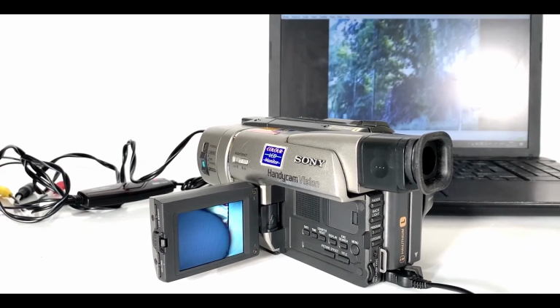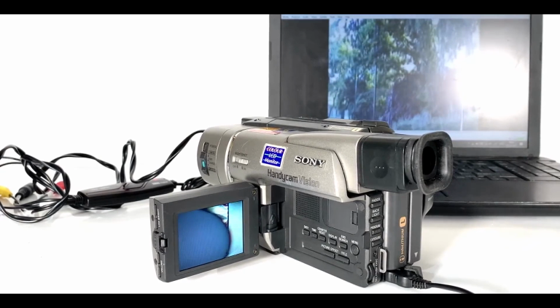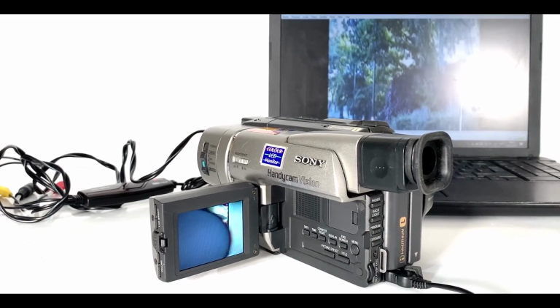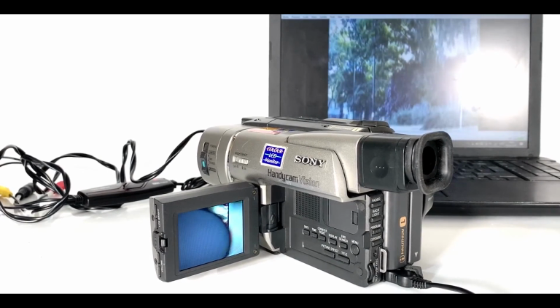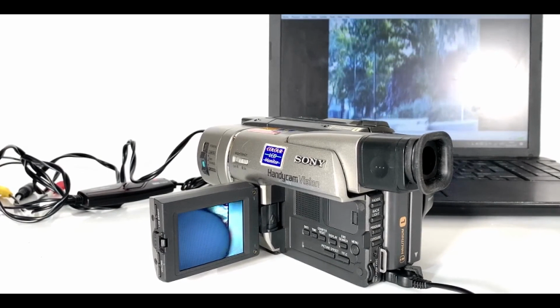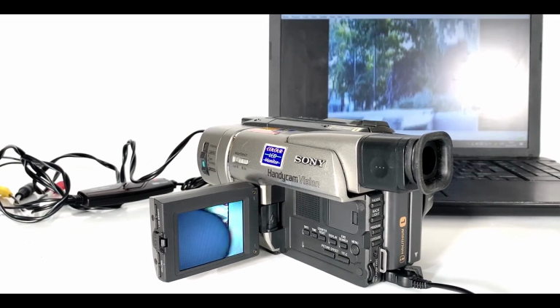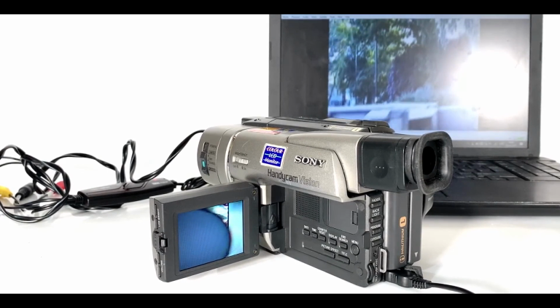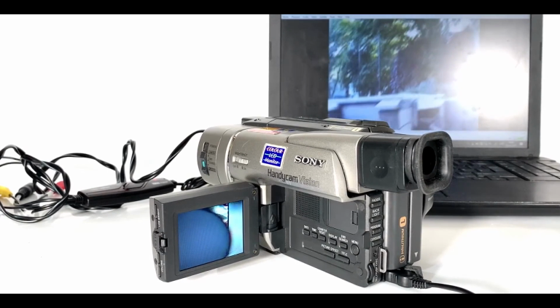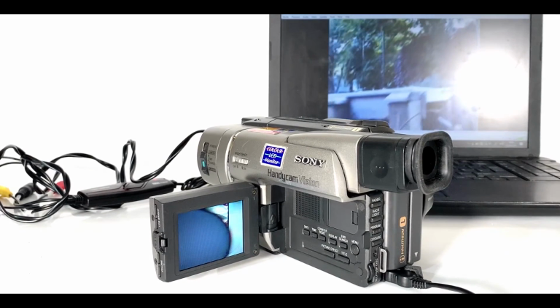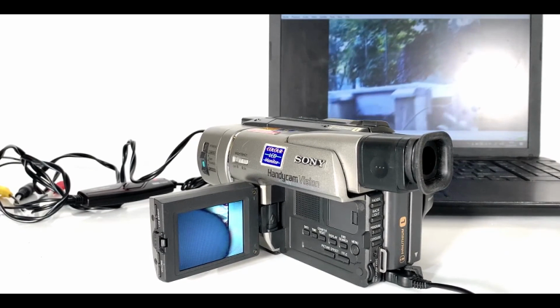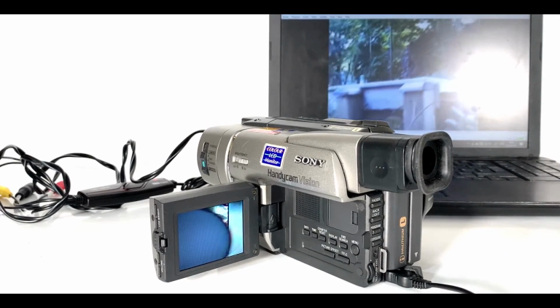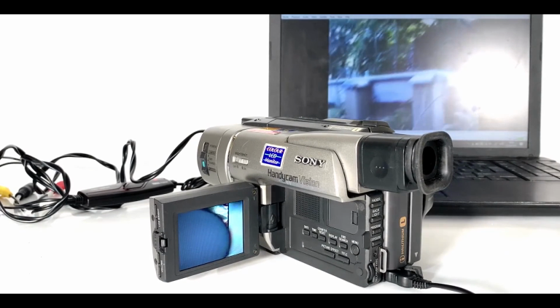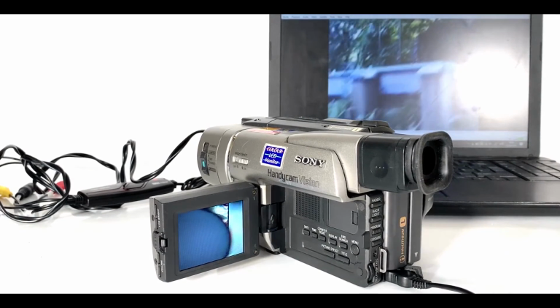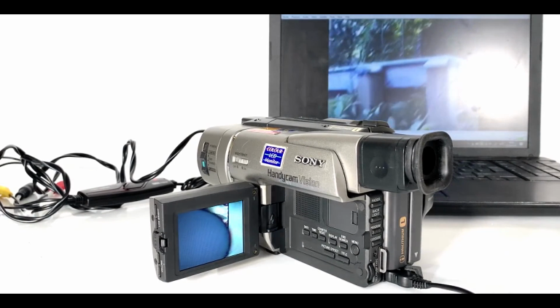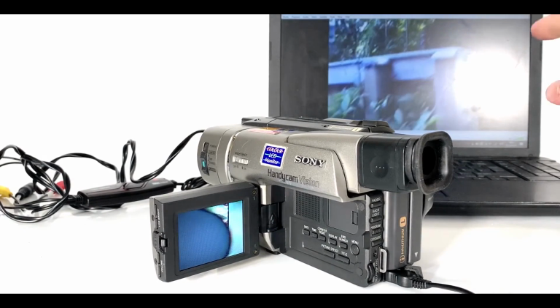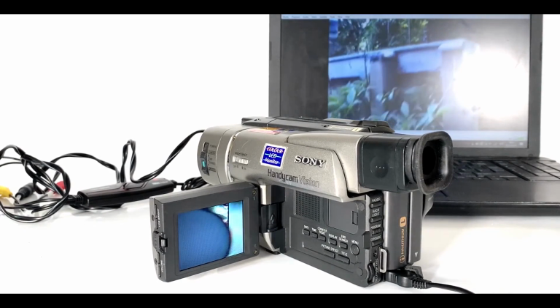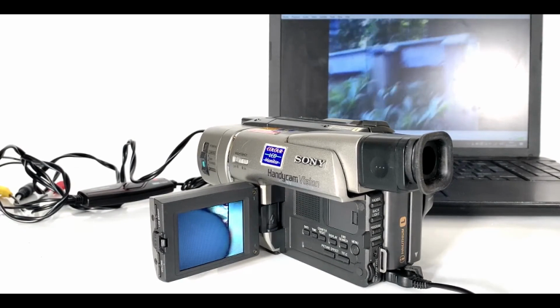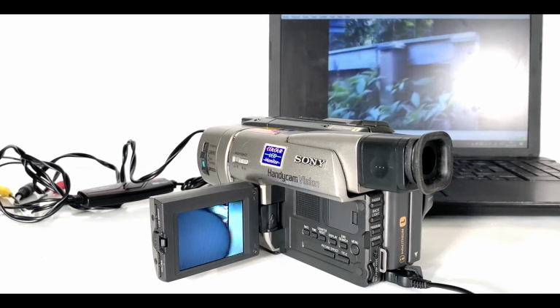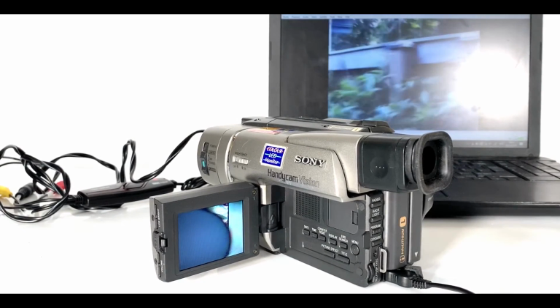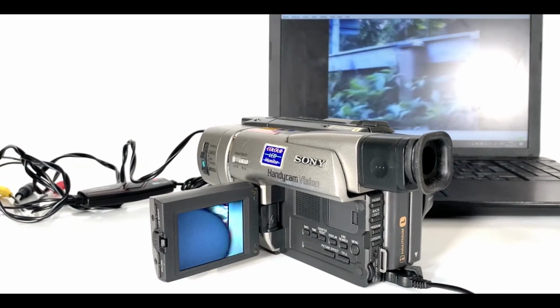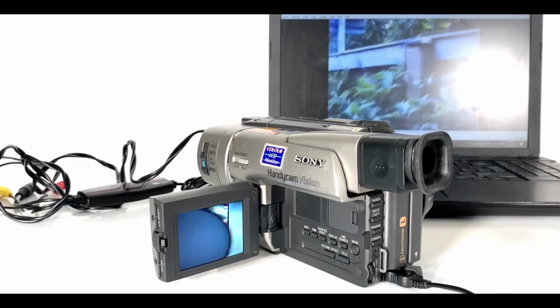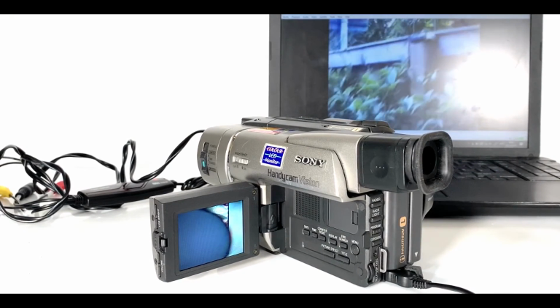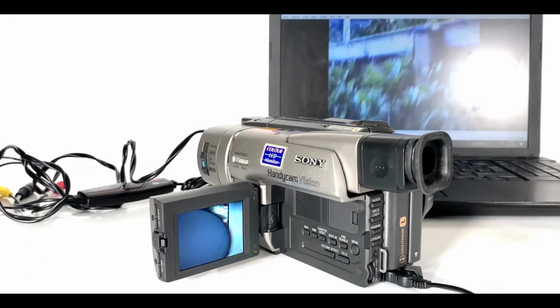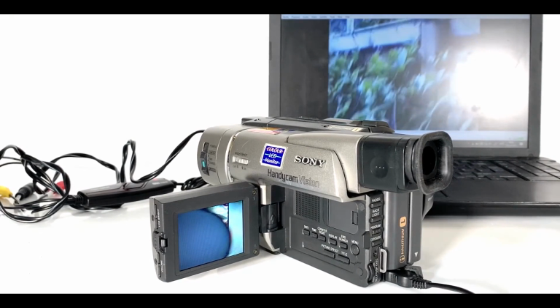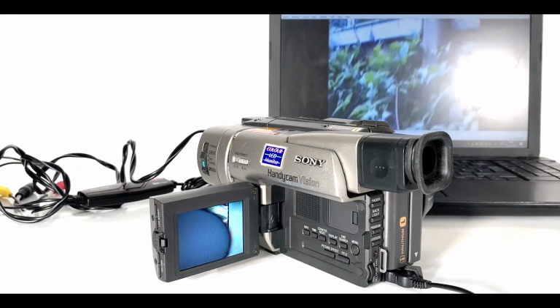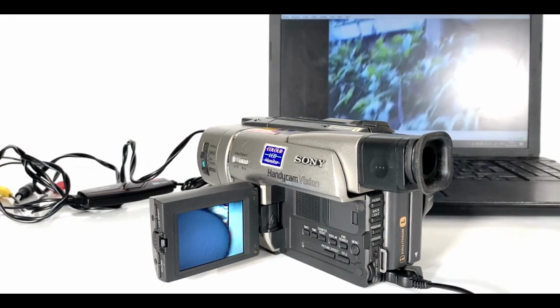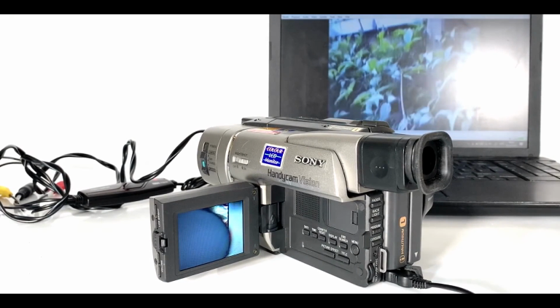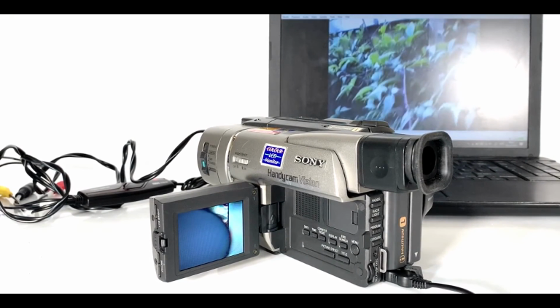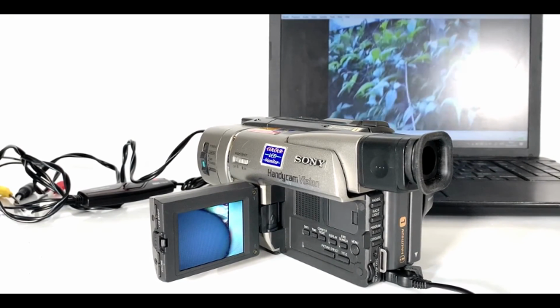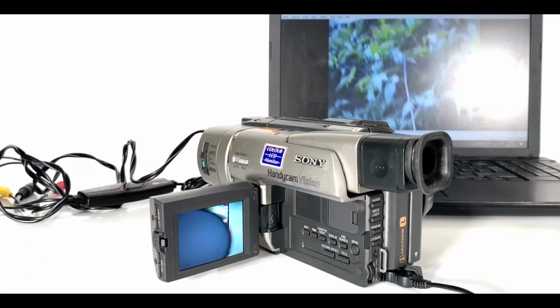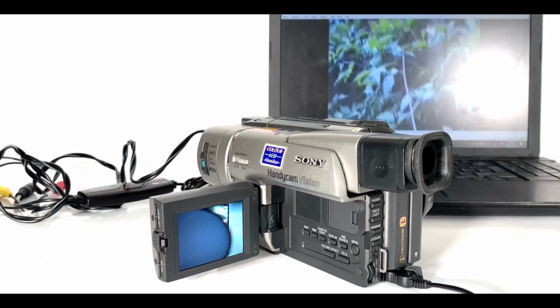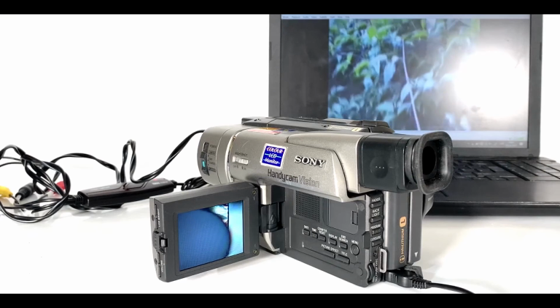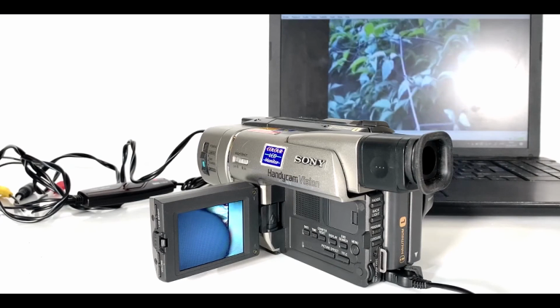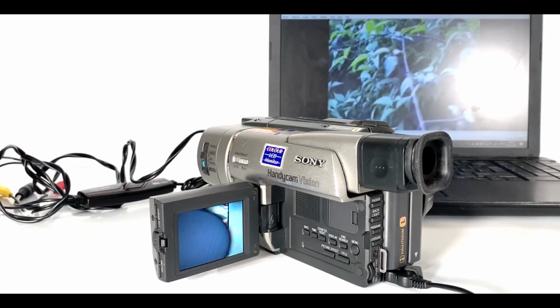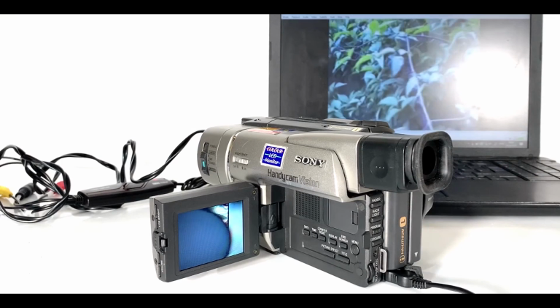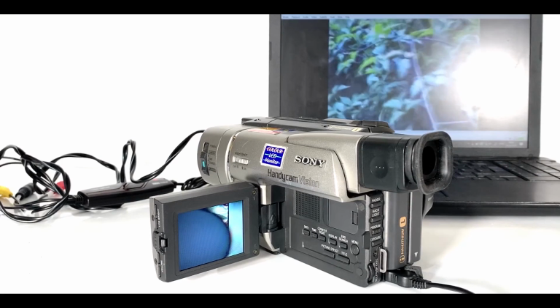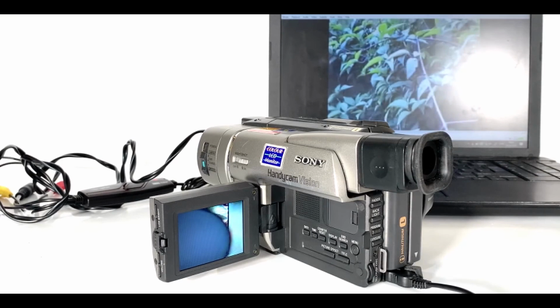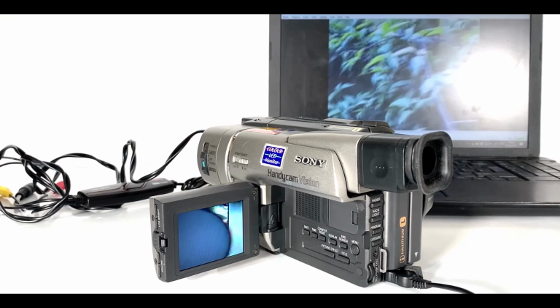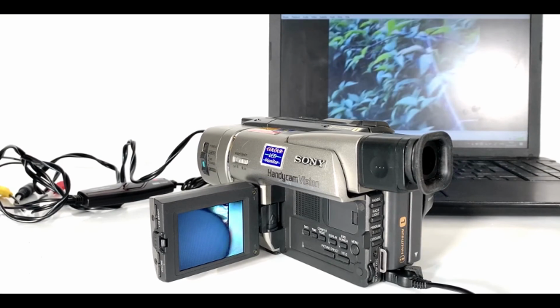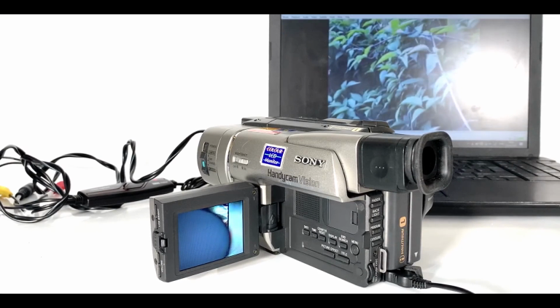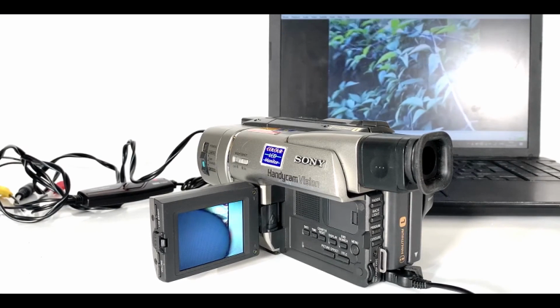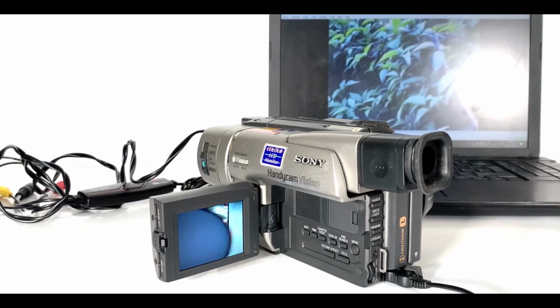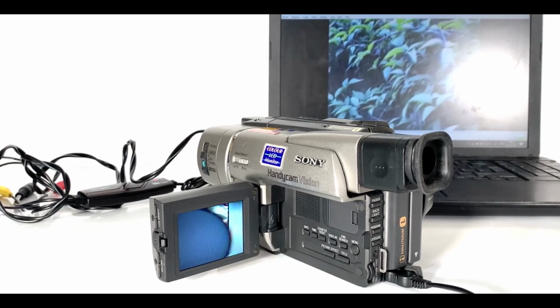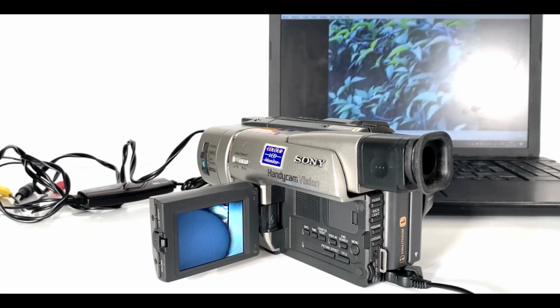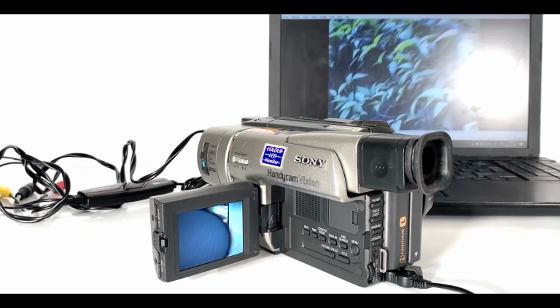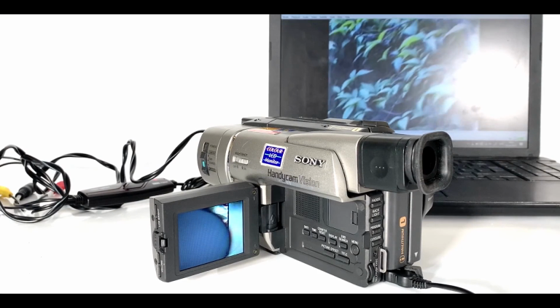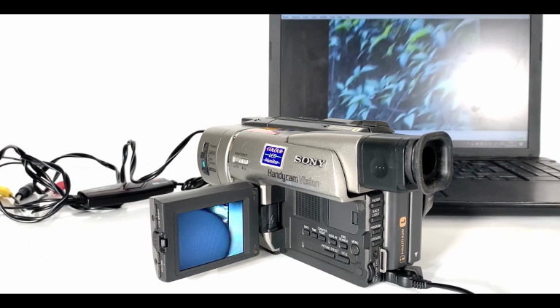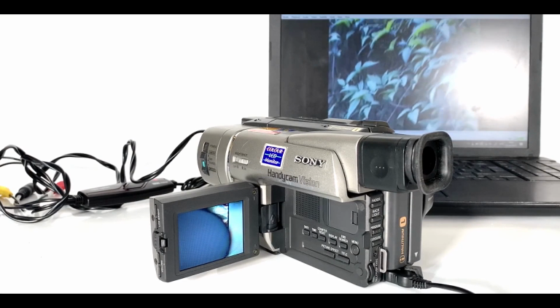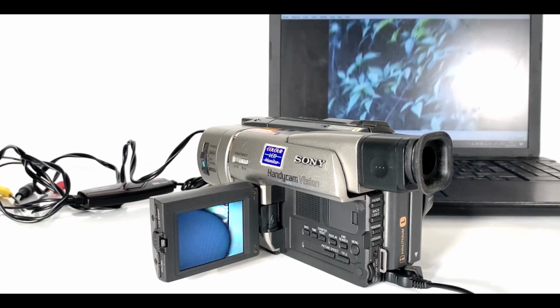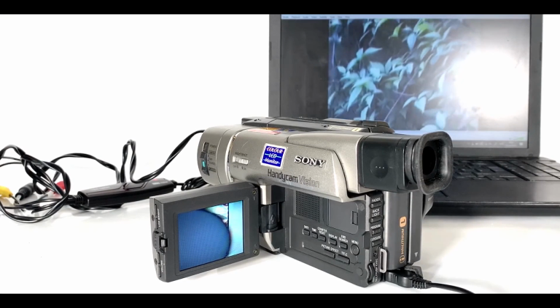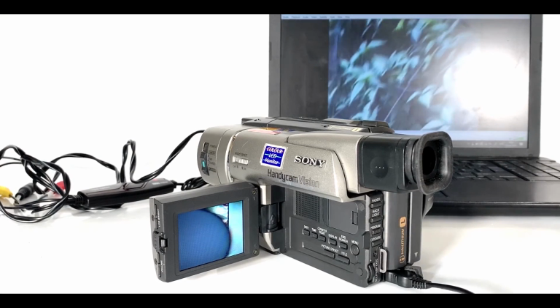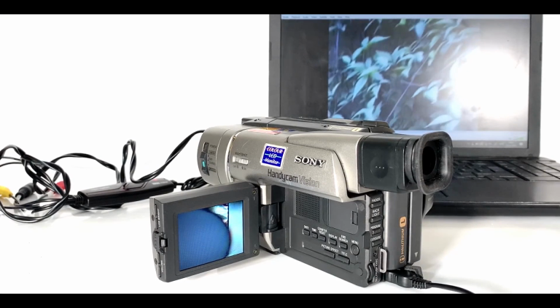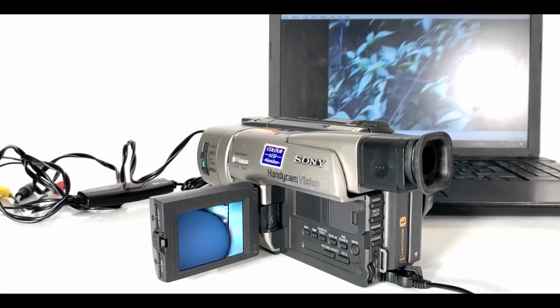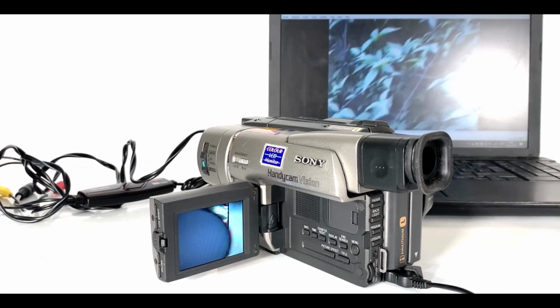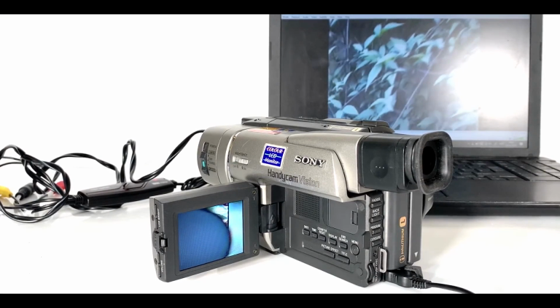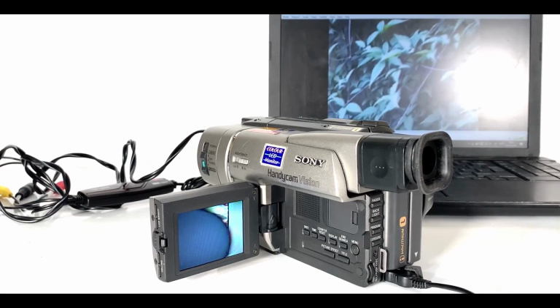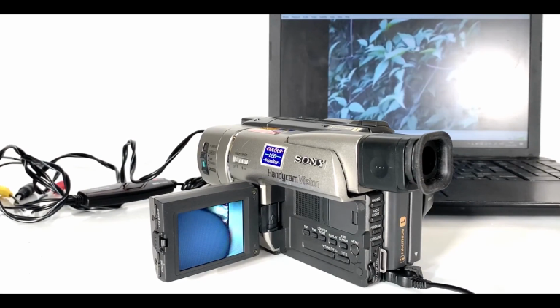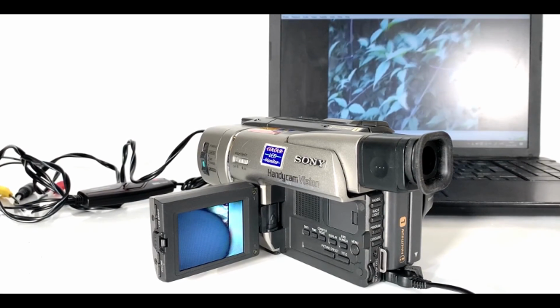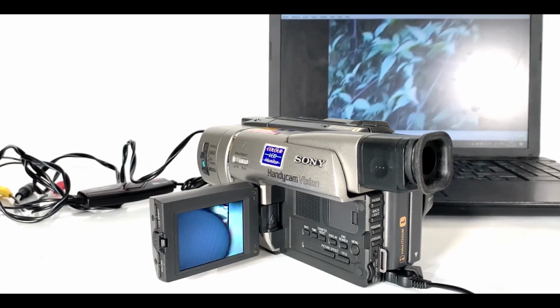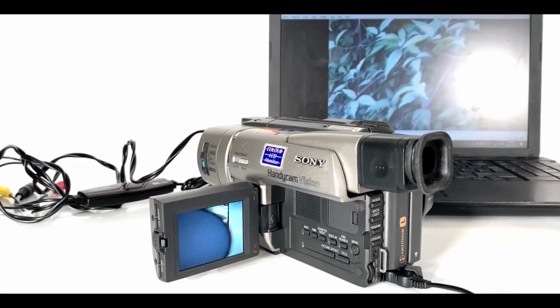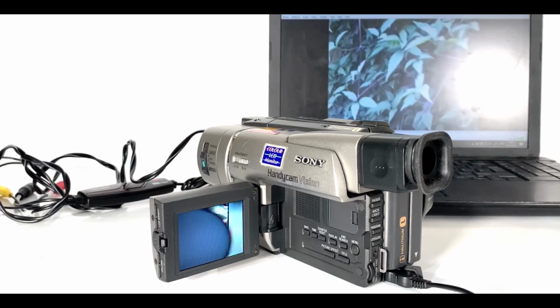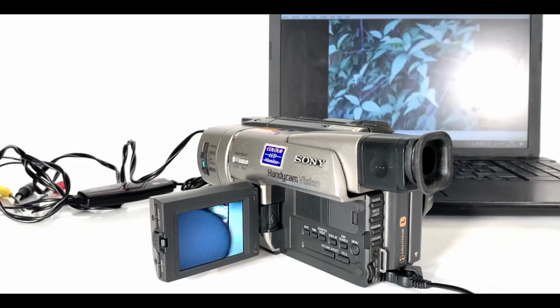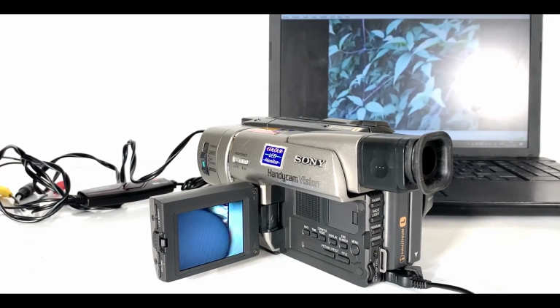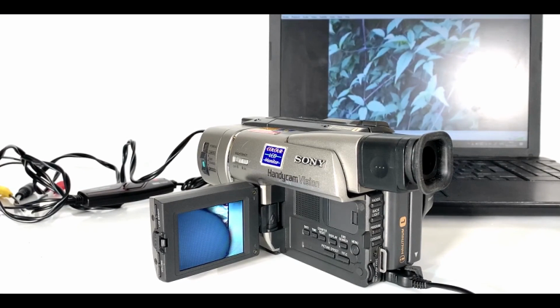We've now successfully converted our retro footage into digital format. This can be put on YouTube, played on a laptop, or played through your TV. I hope this has been helpful for you today, and I hope now you're feeling retro!